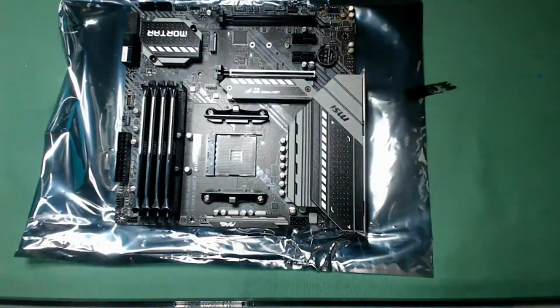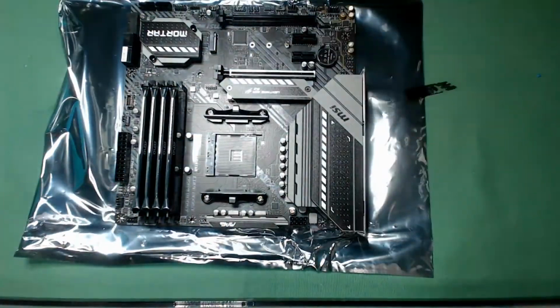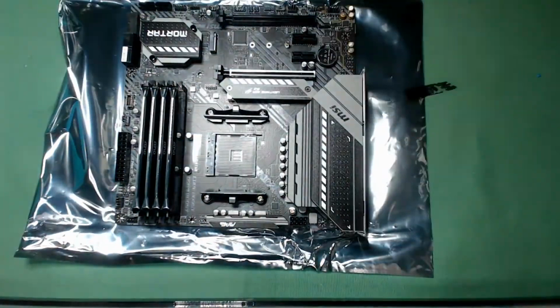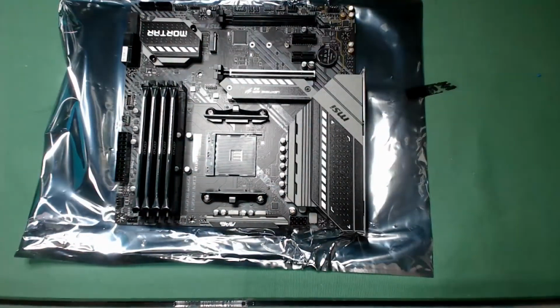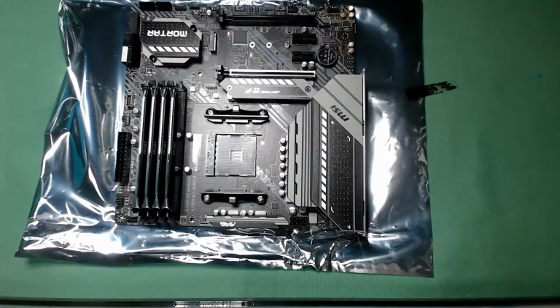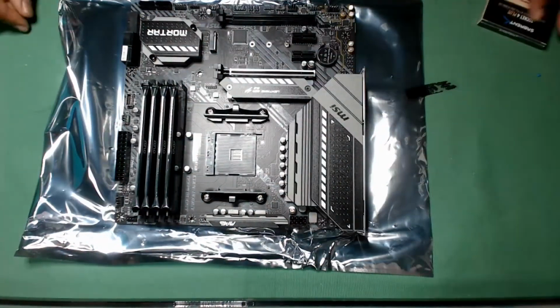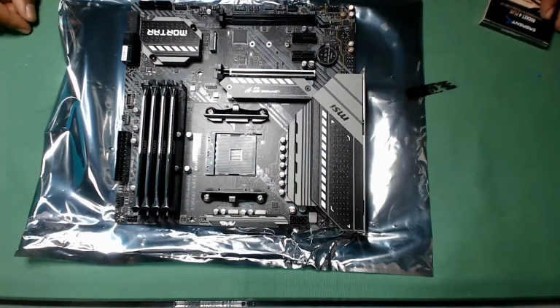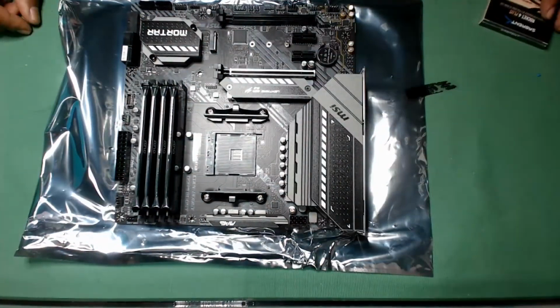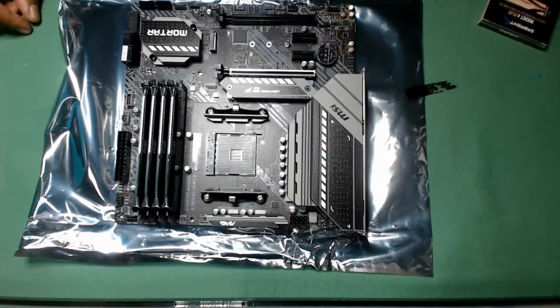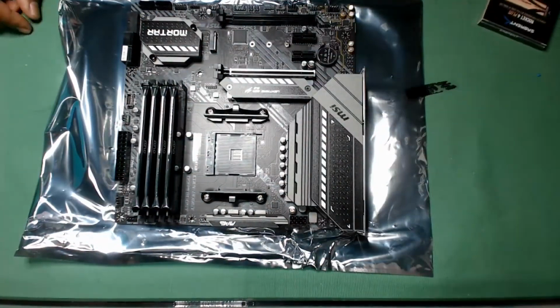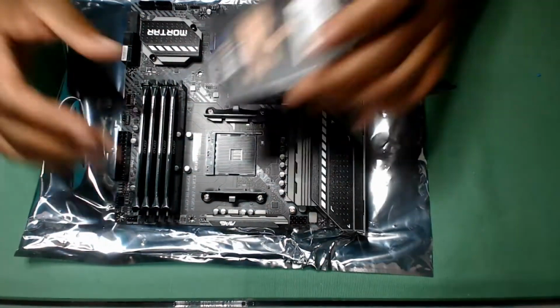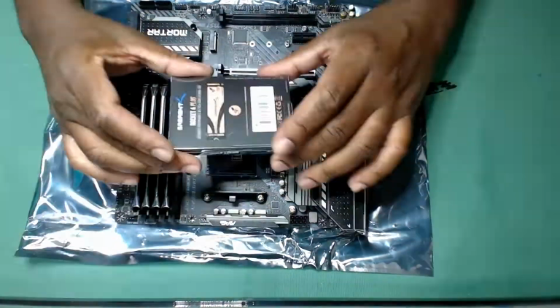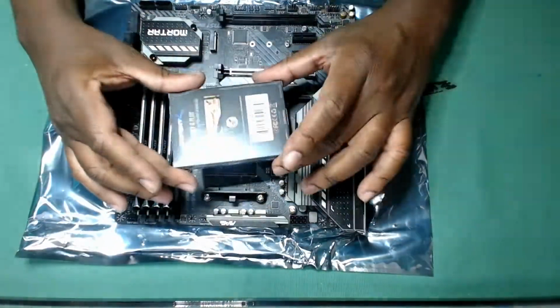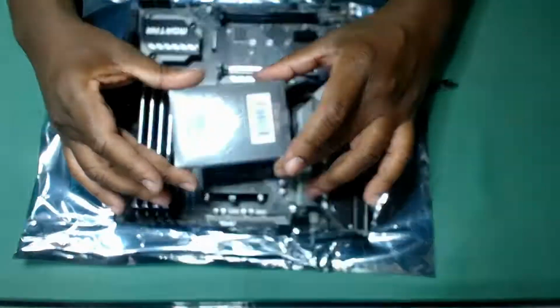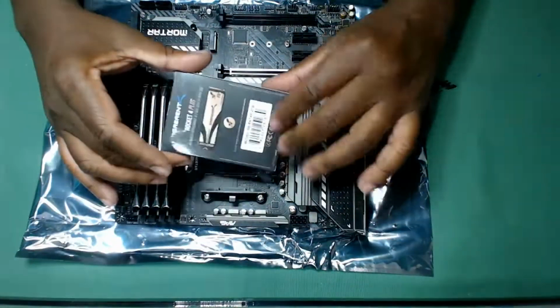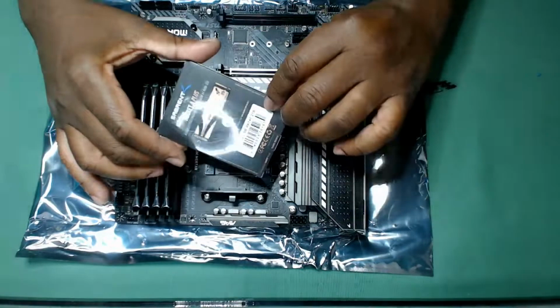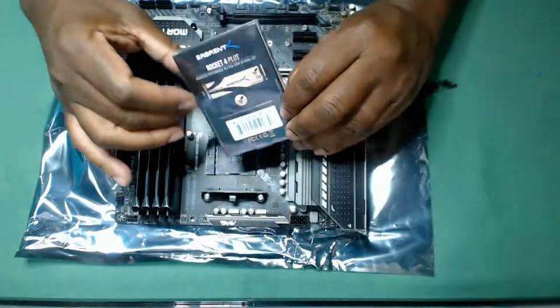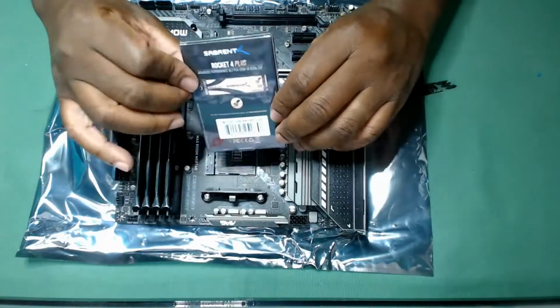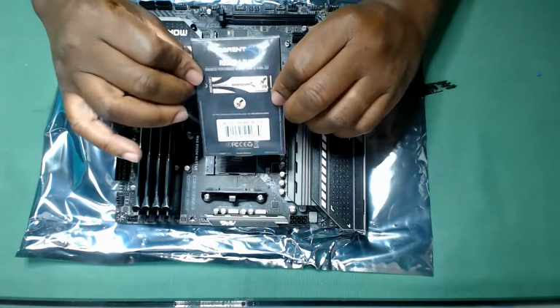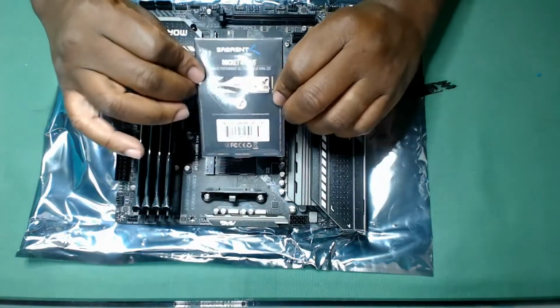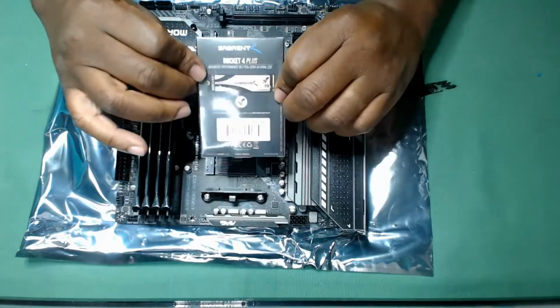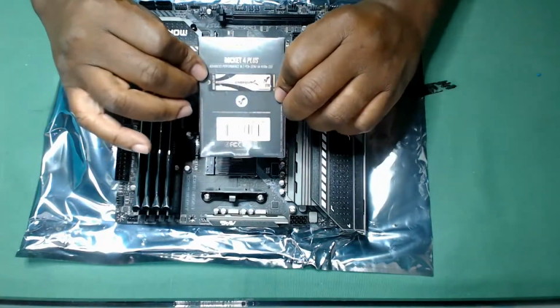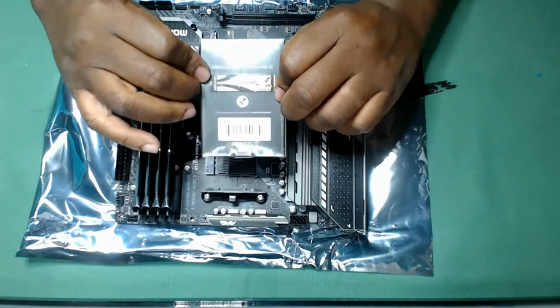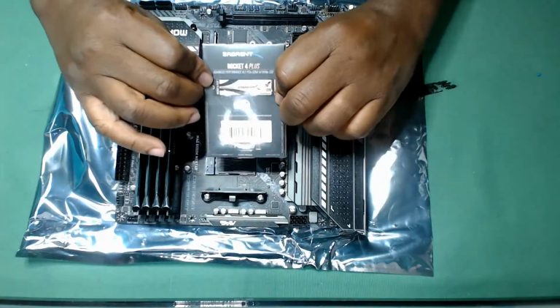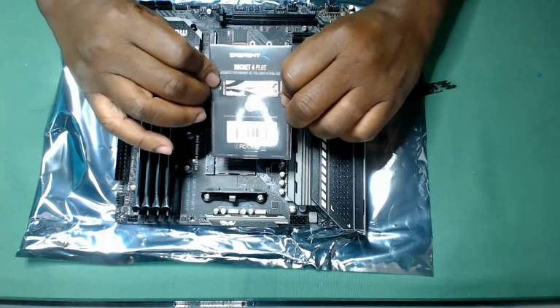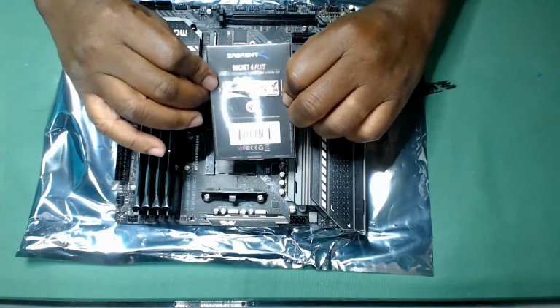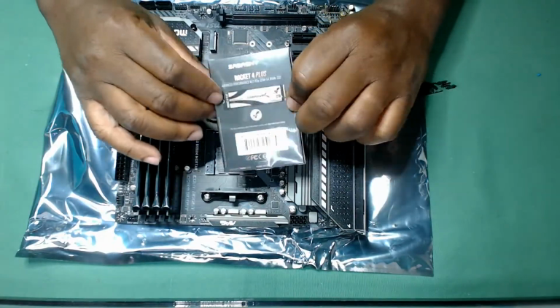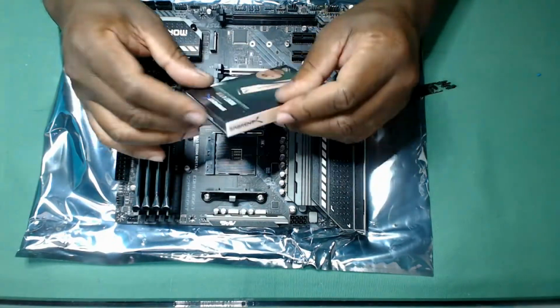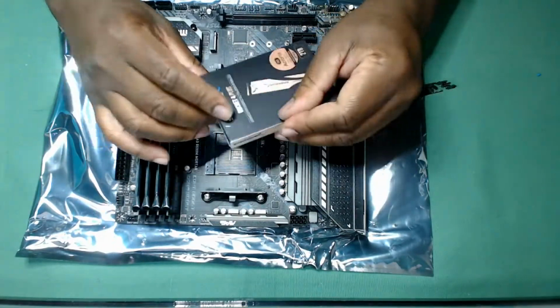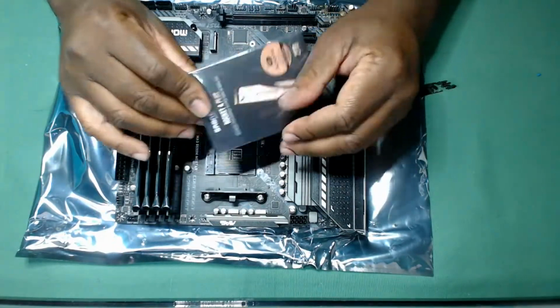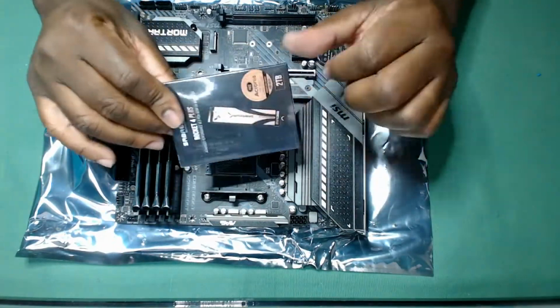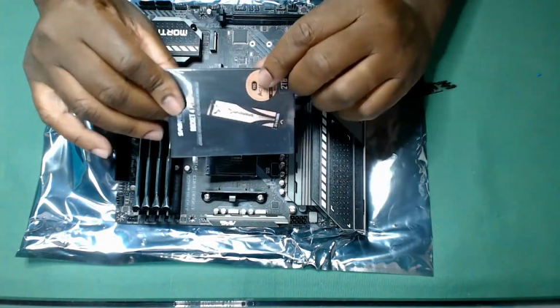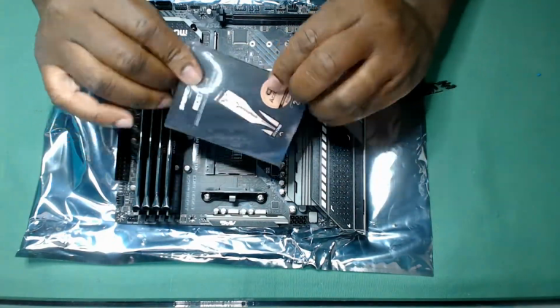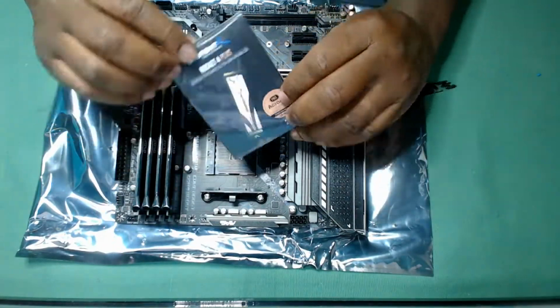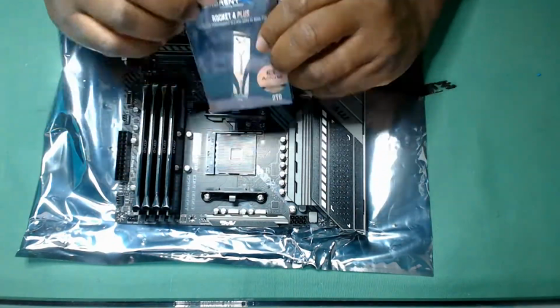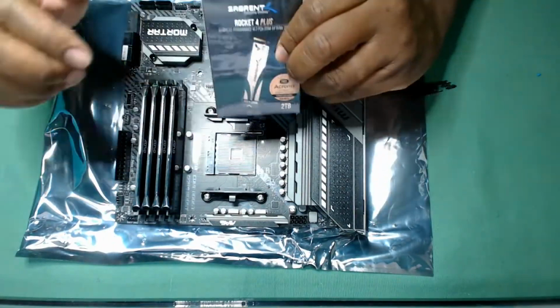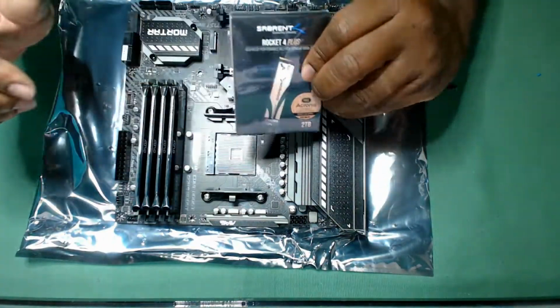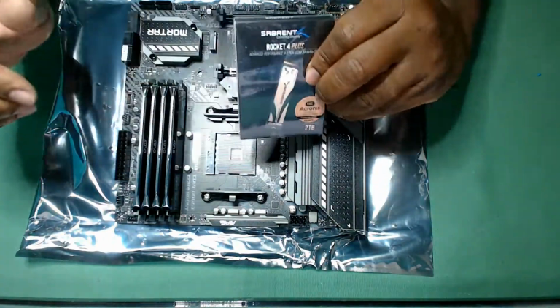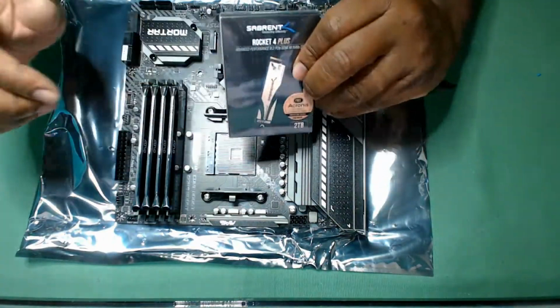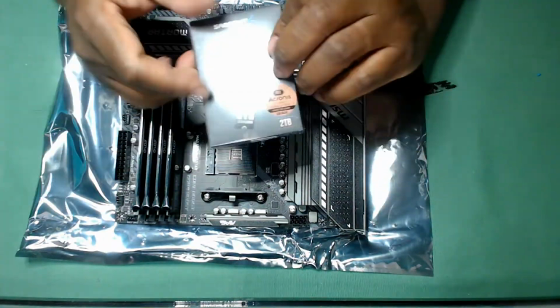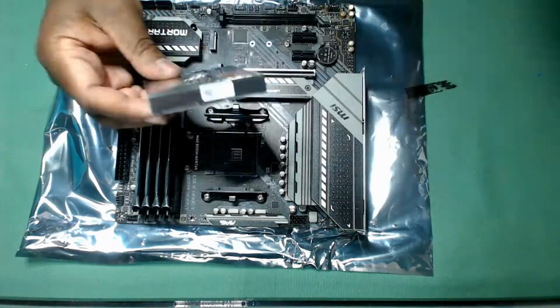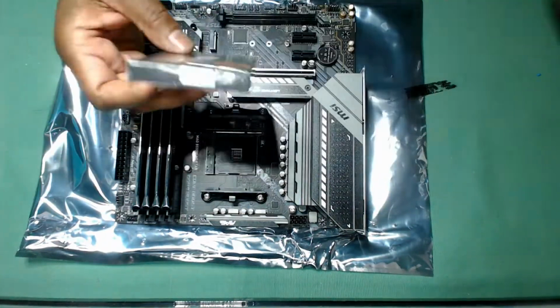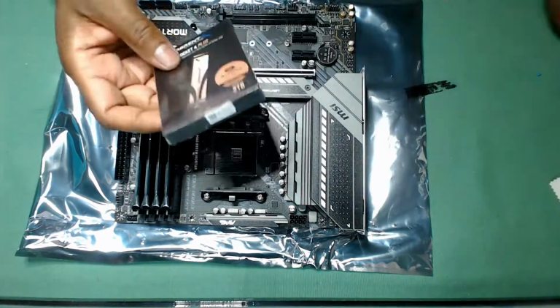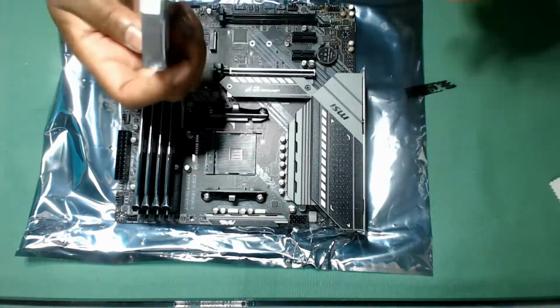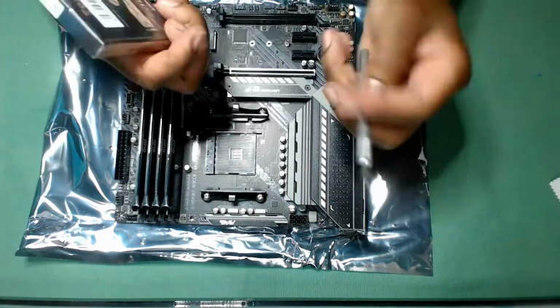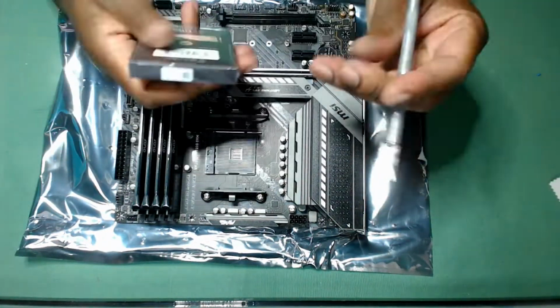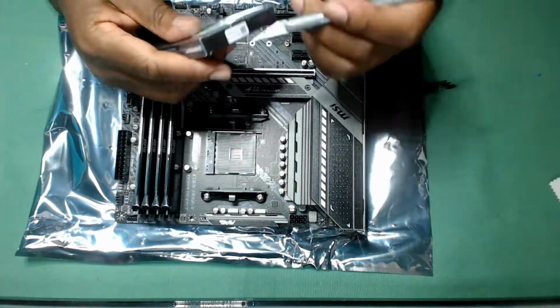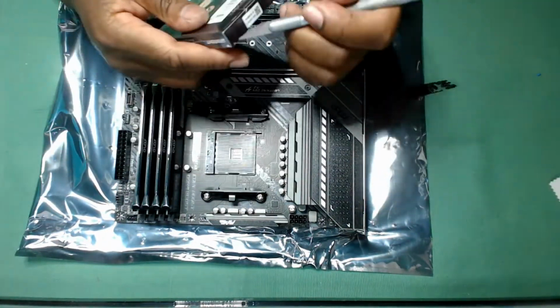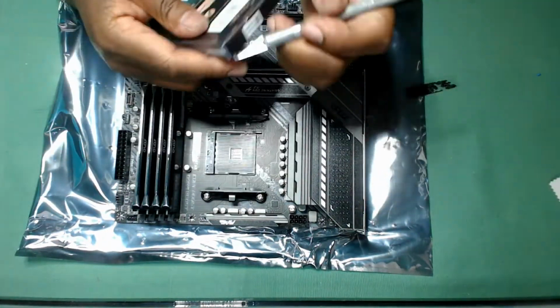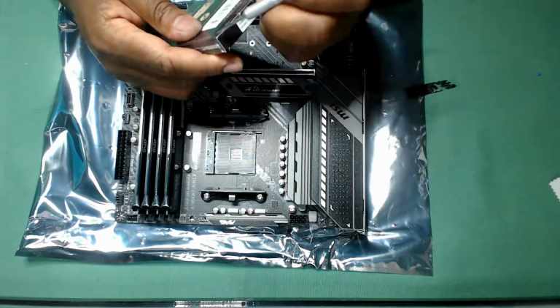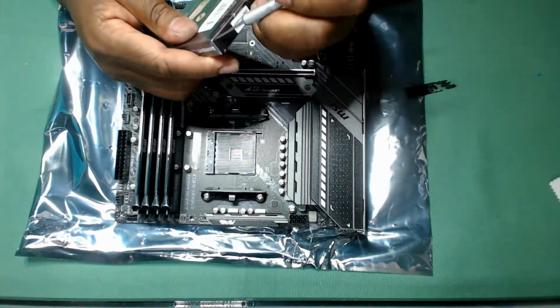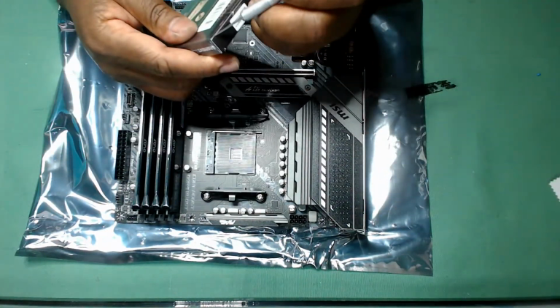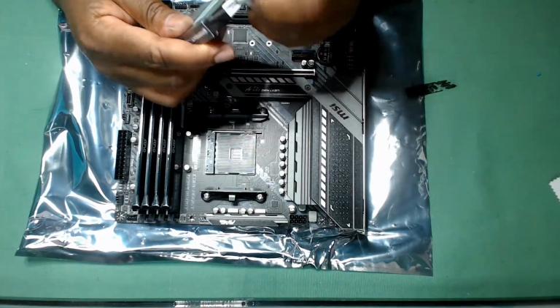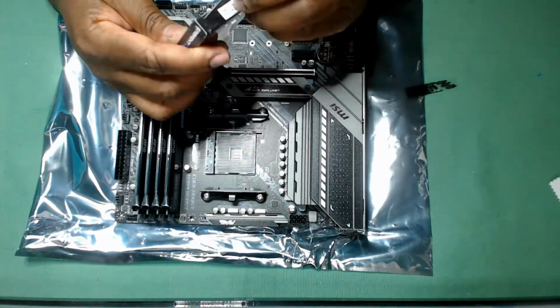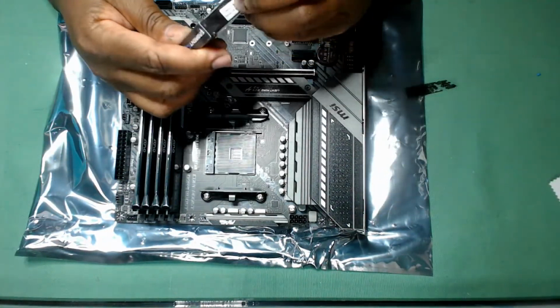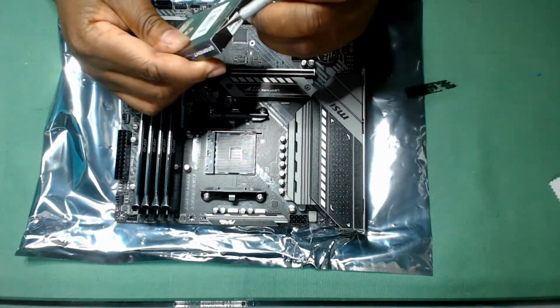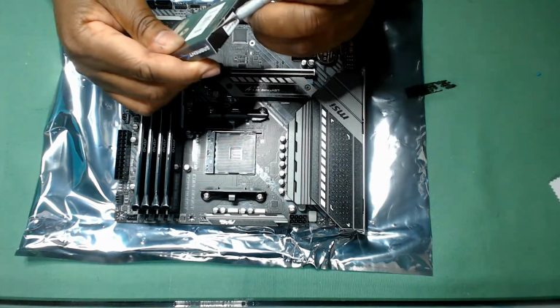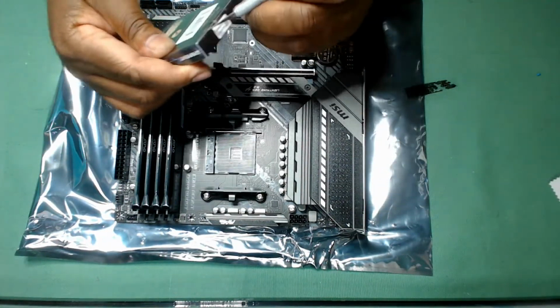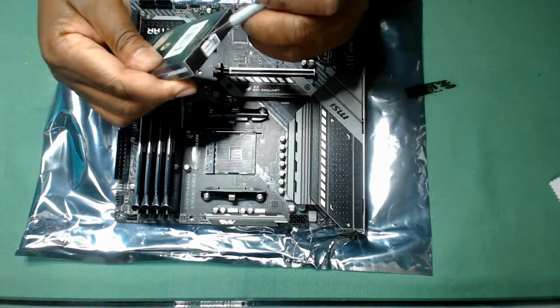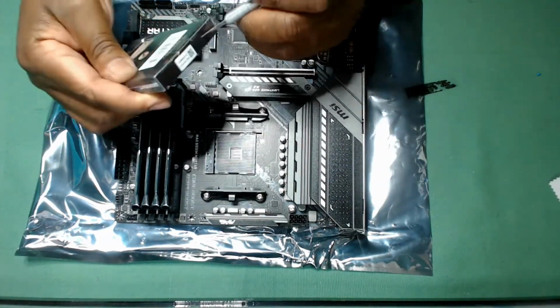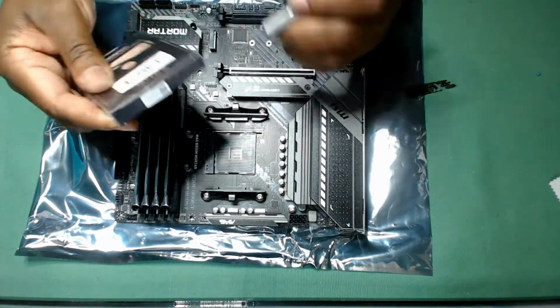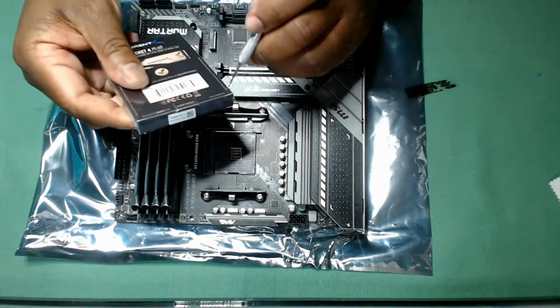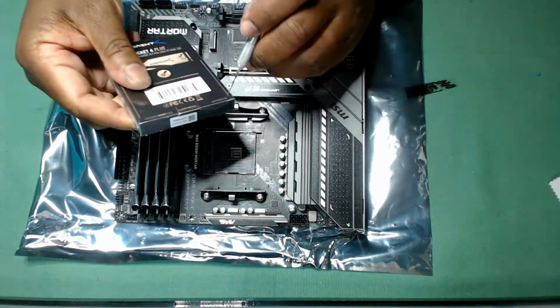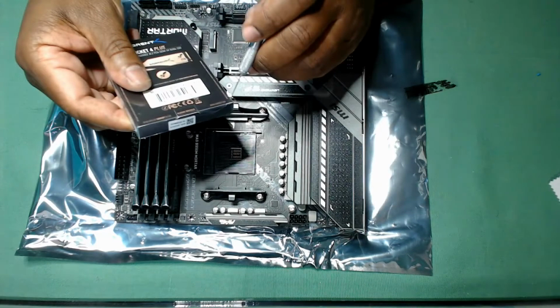Another major change was to go with a 2TB M.2 SSD instead of the 4TB in my original design. I'll explain why later.